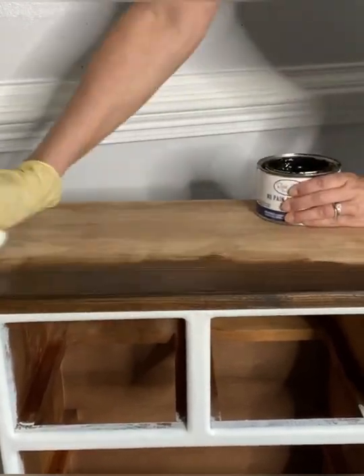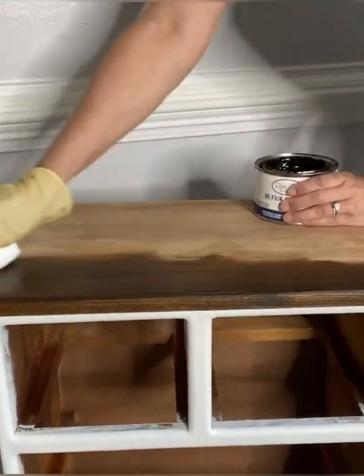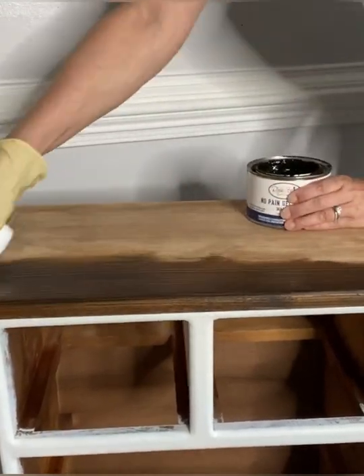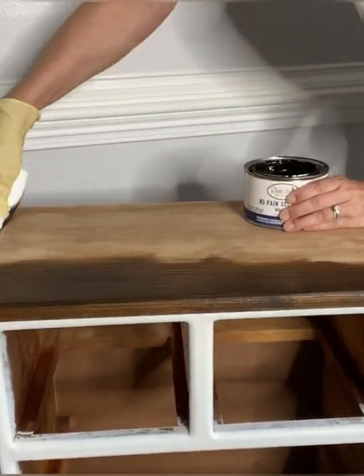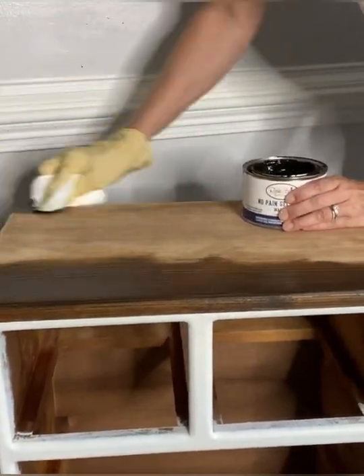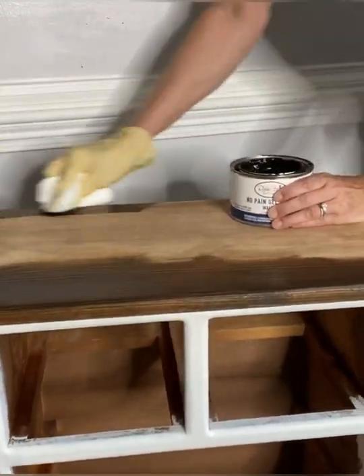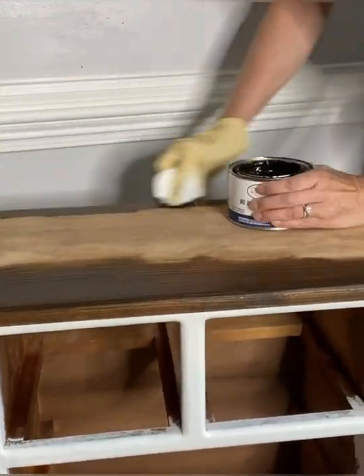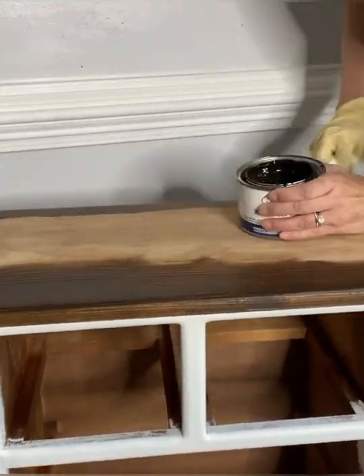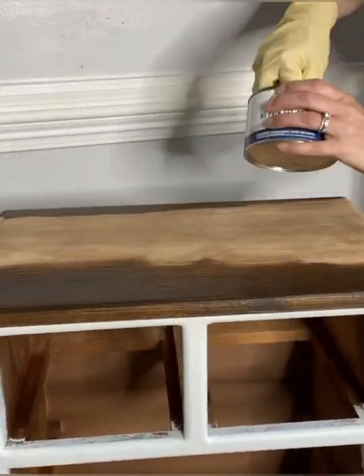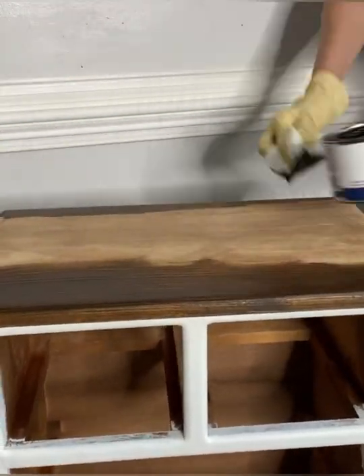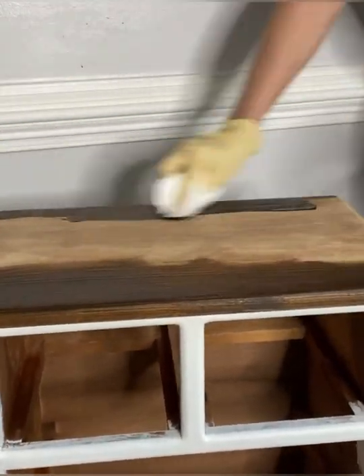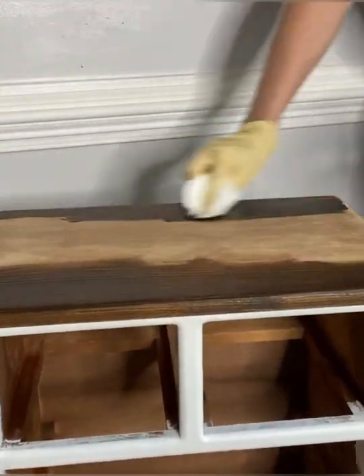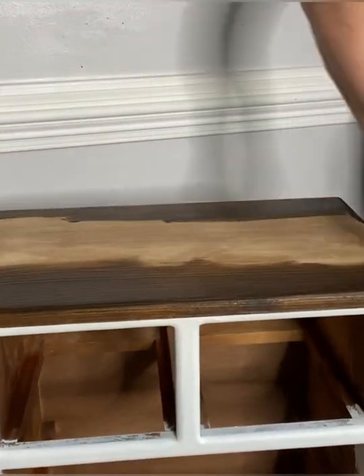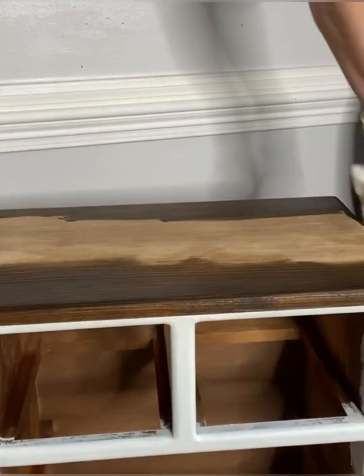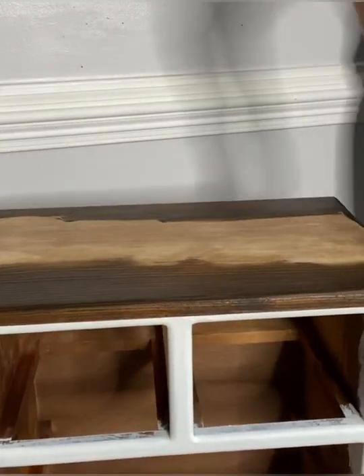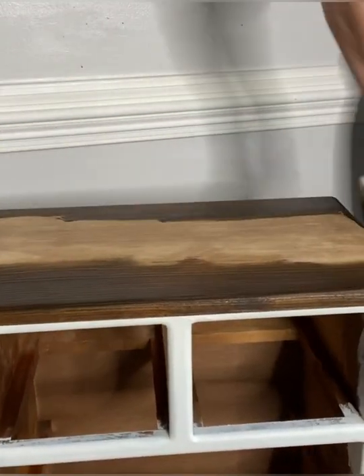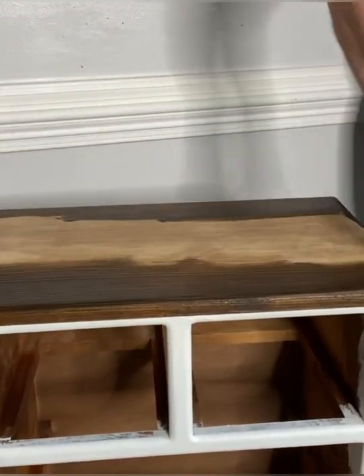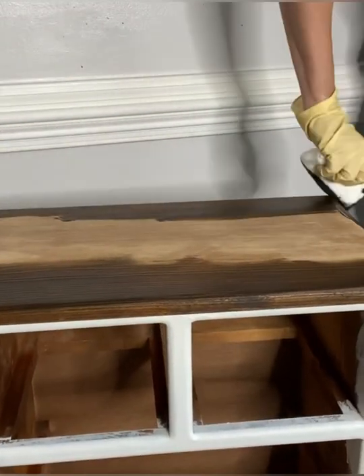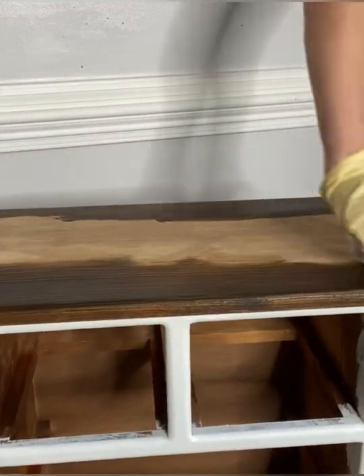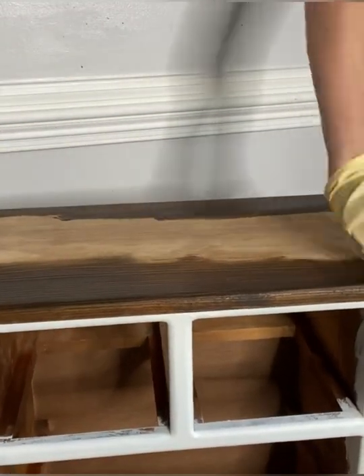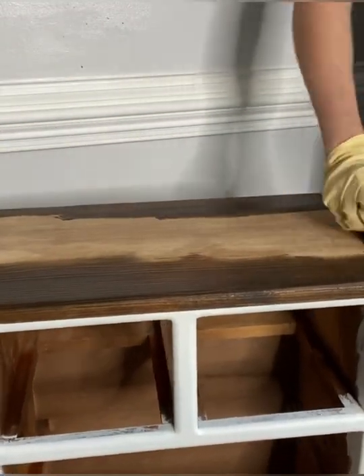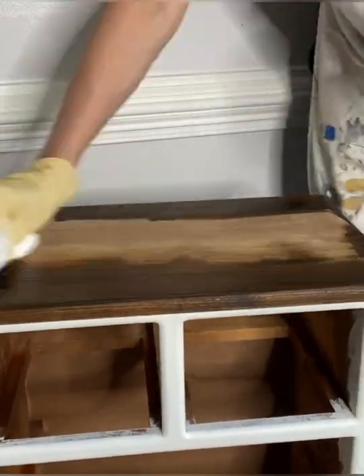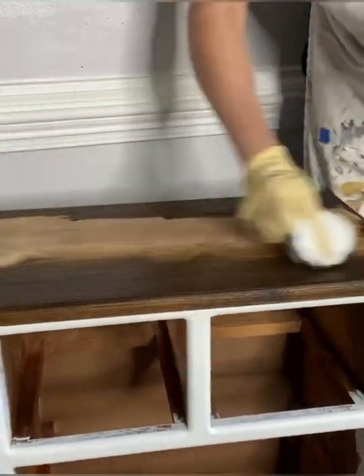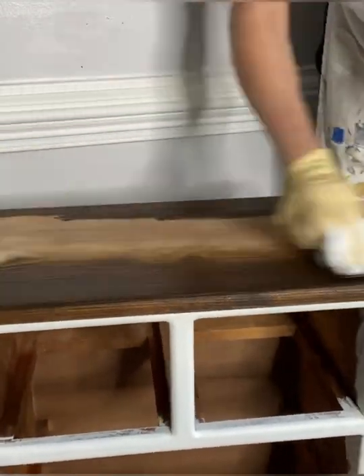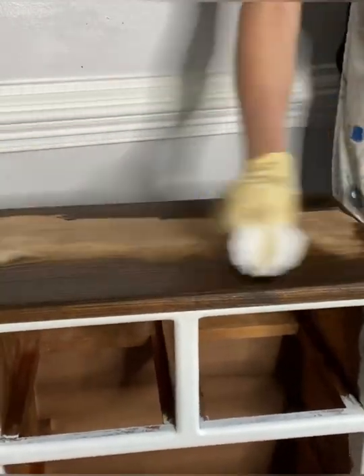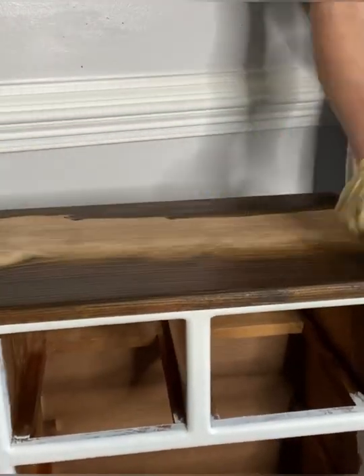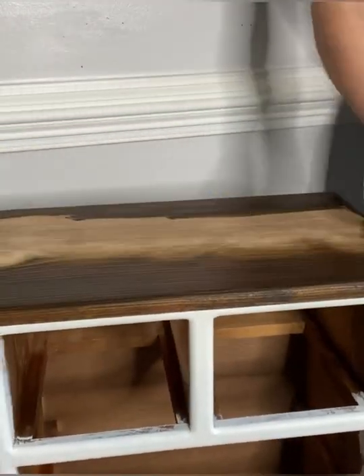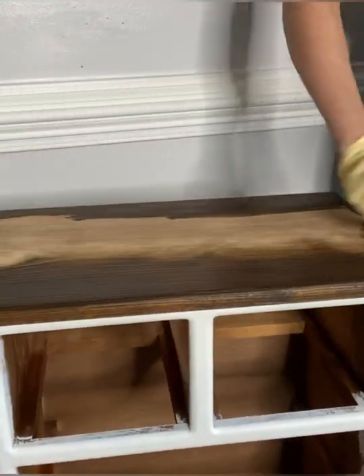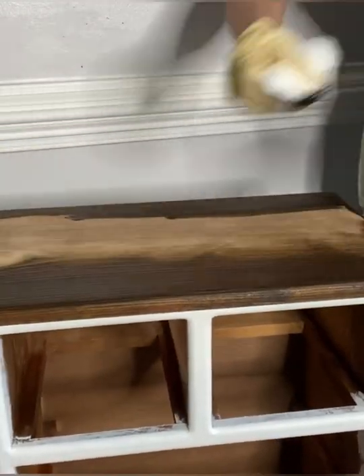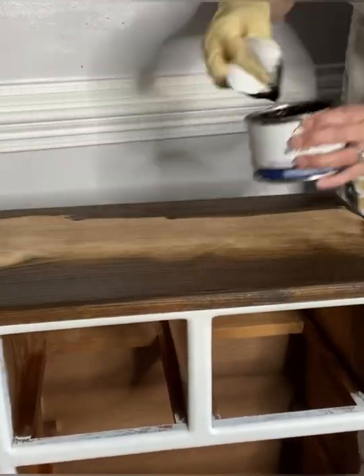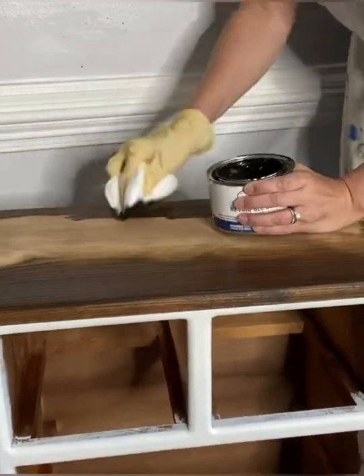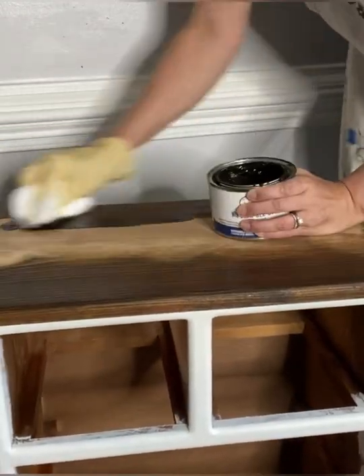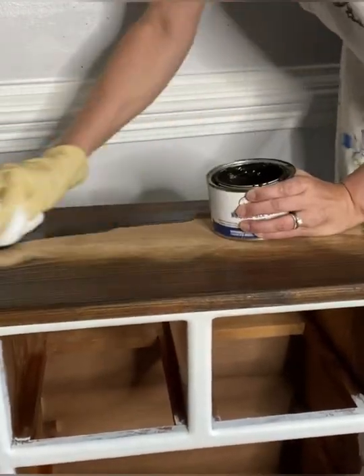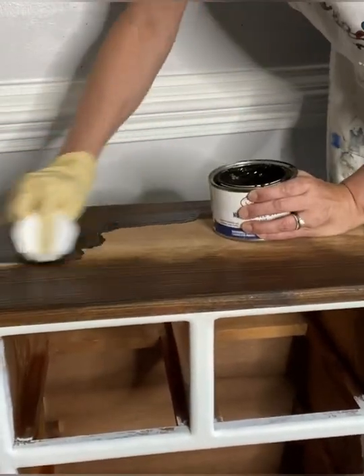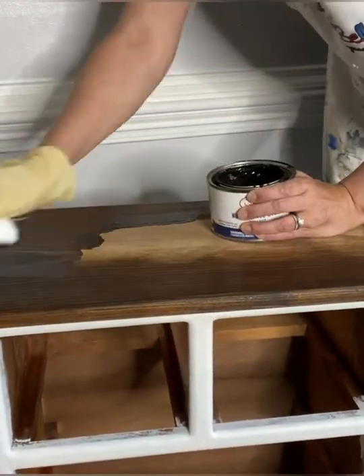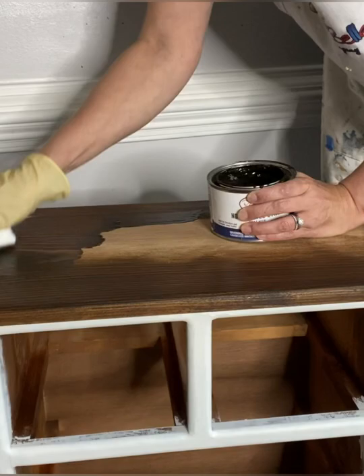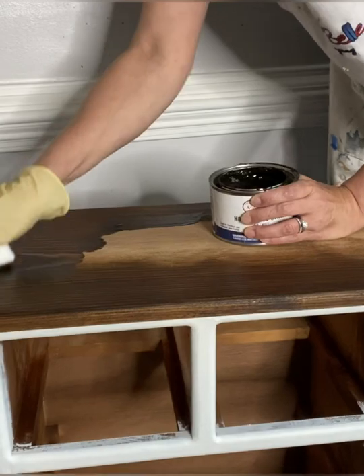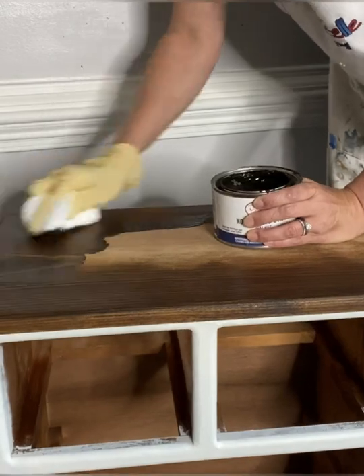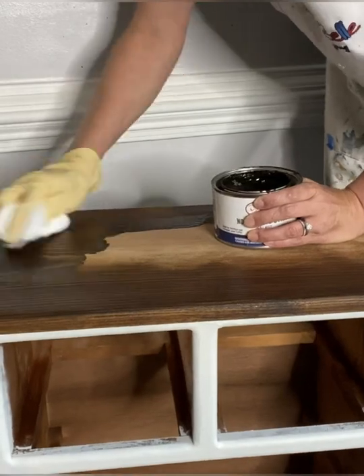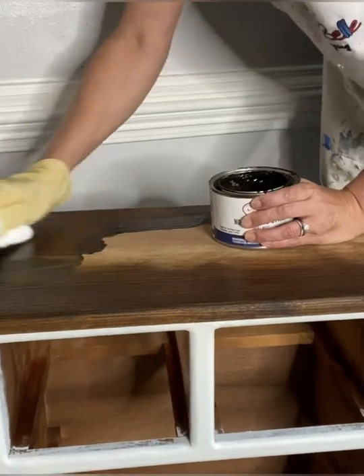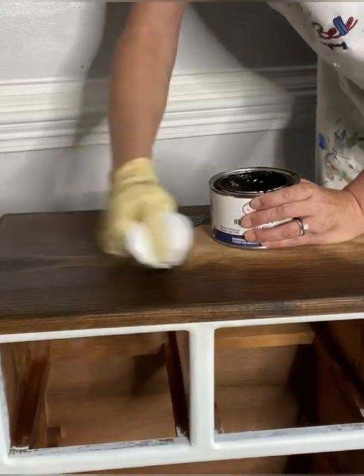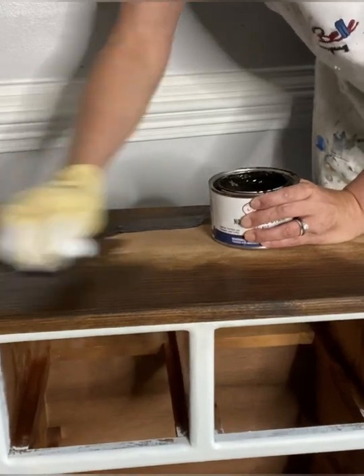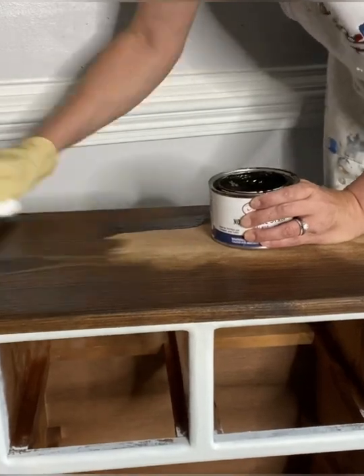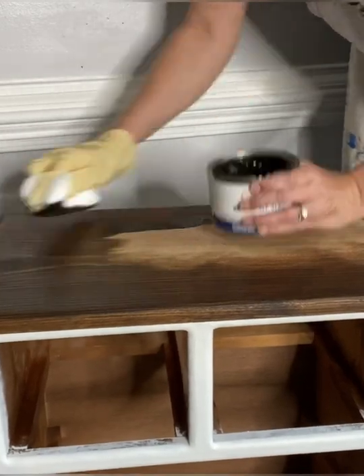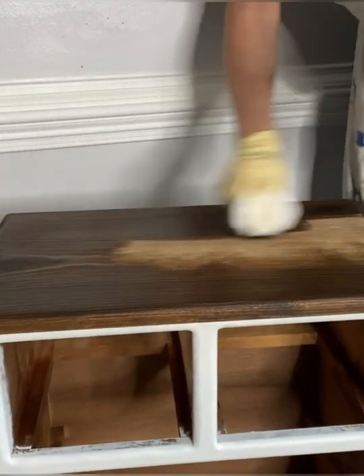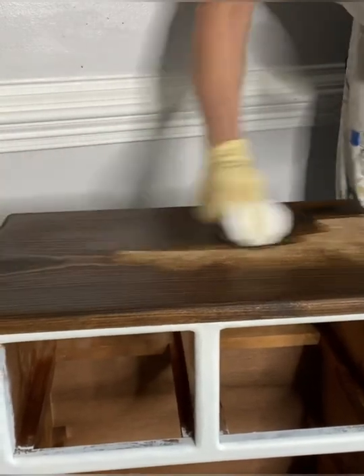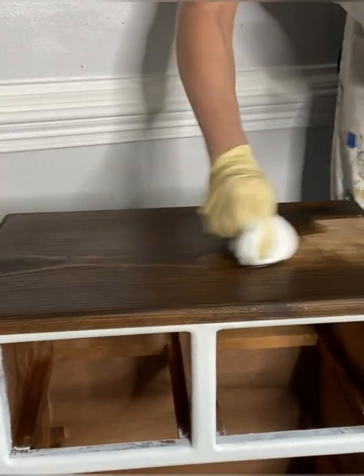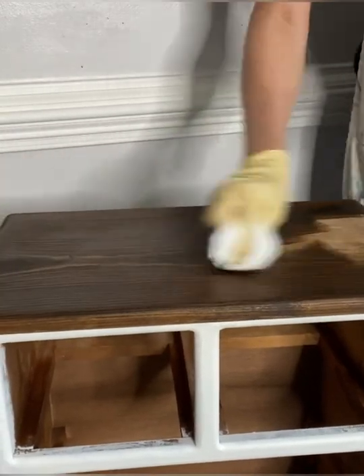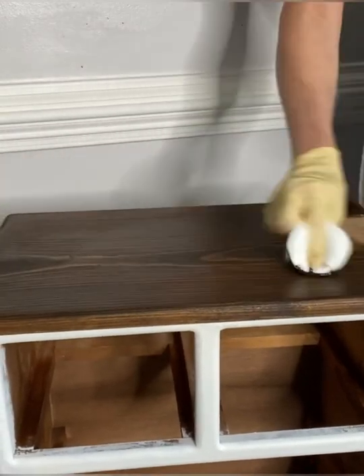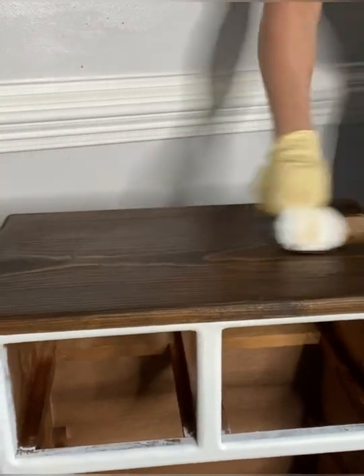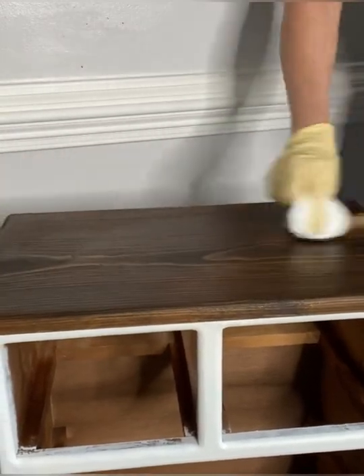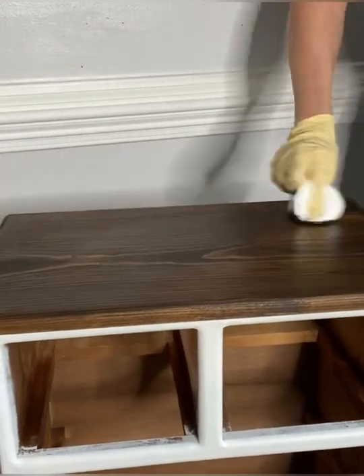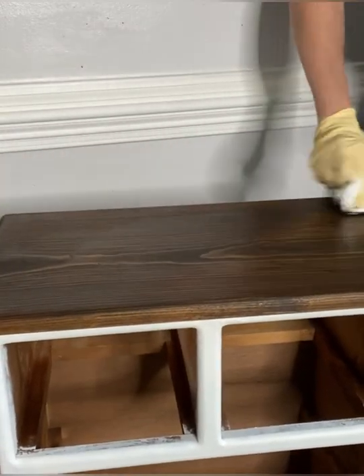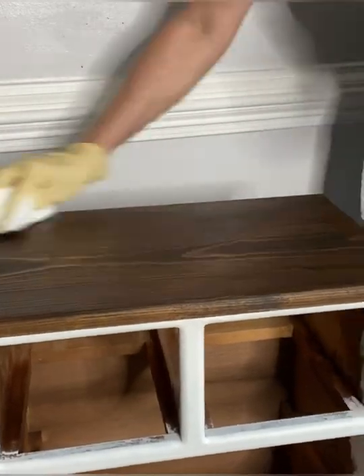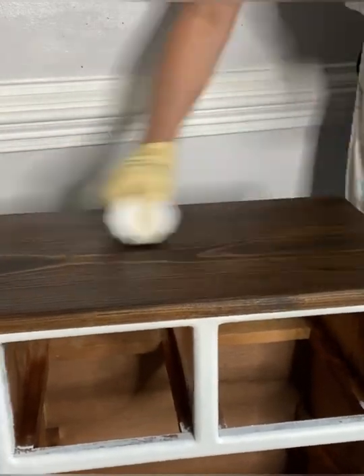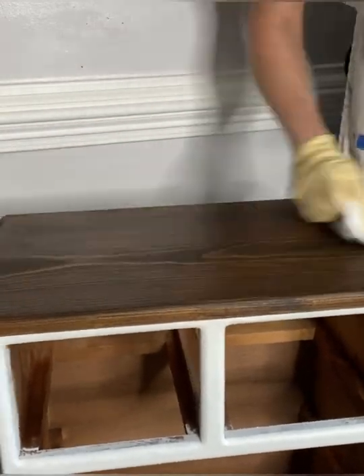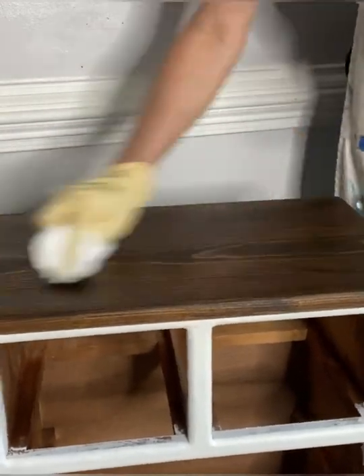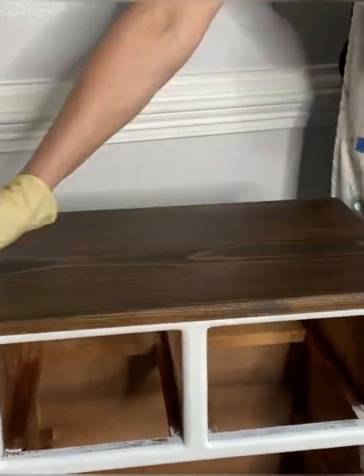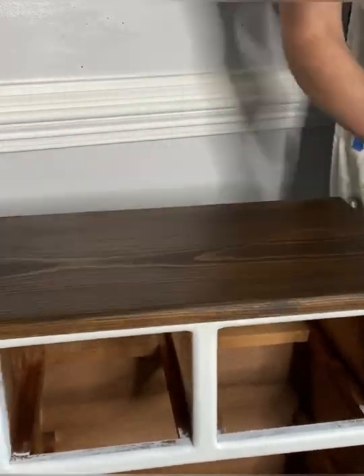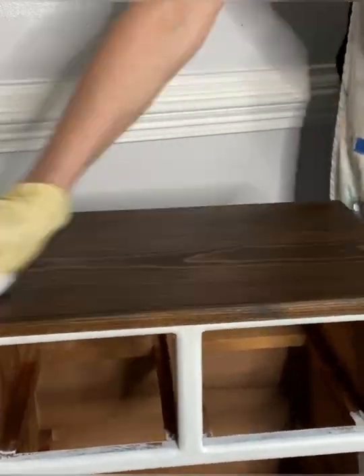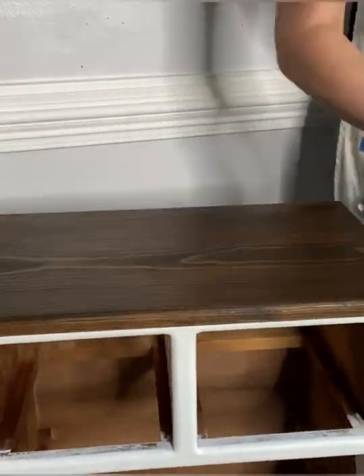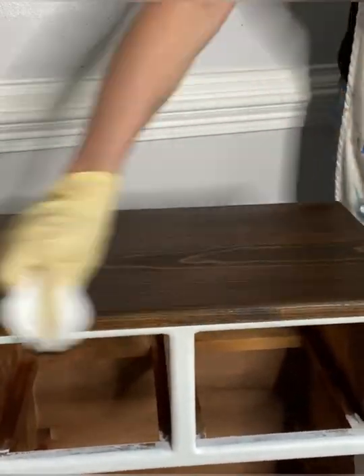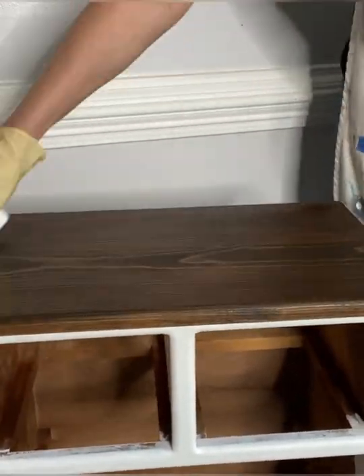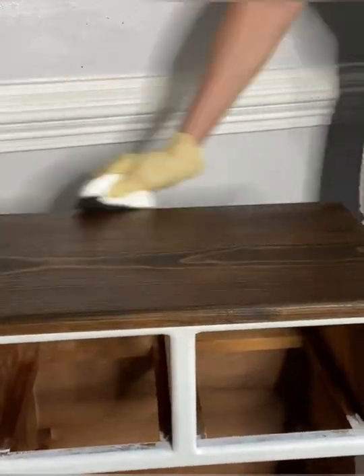You just wipe it on using an applicator pad over top of your raw sanded wood or your original finish and change the color. It's as simple as that.